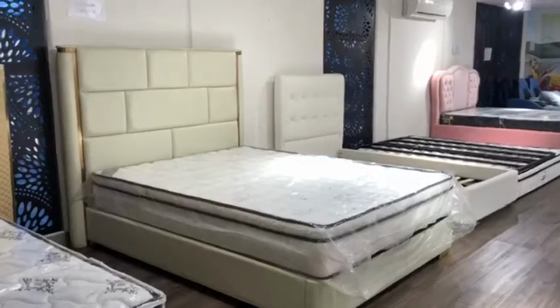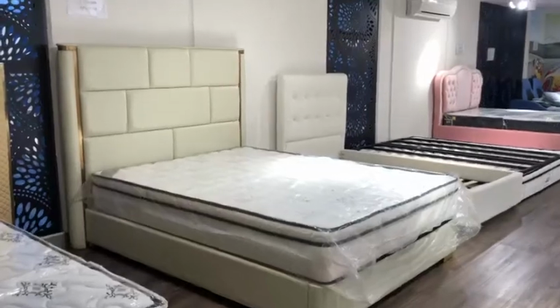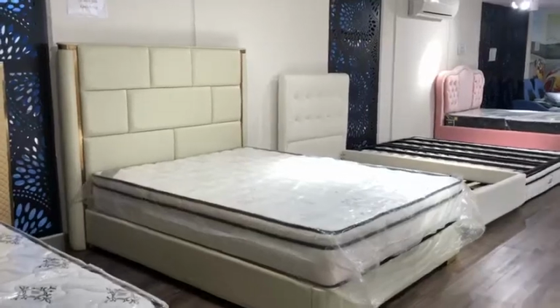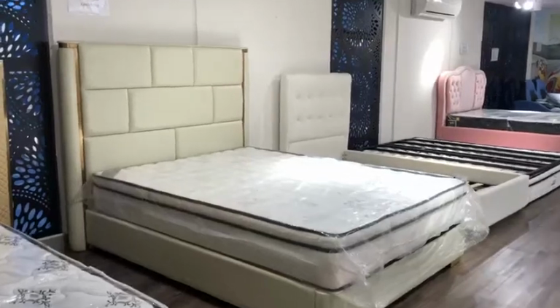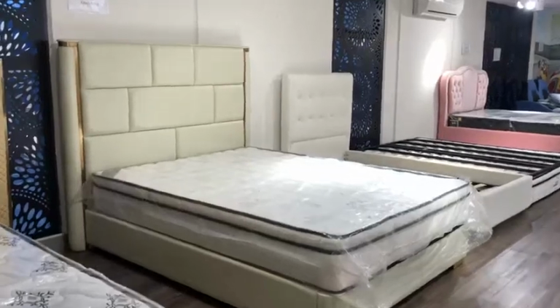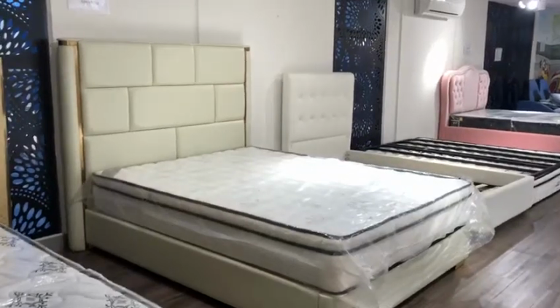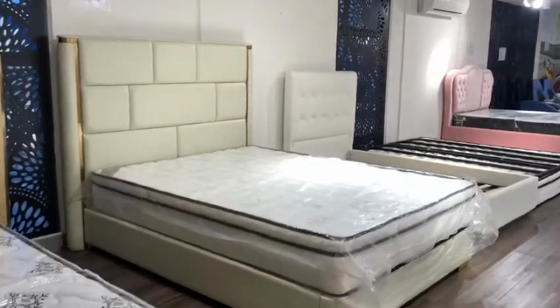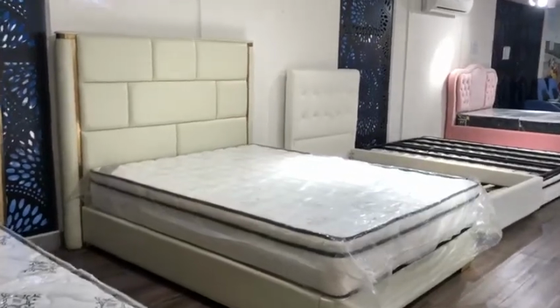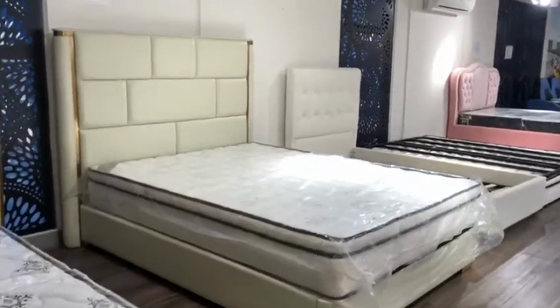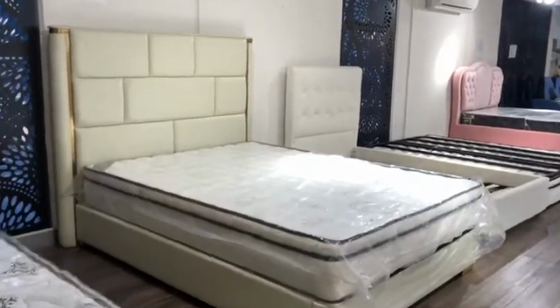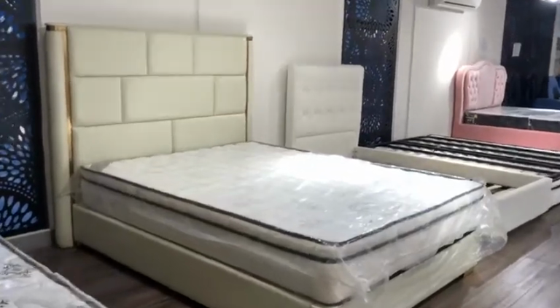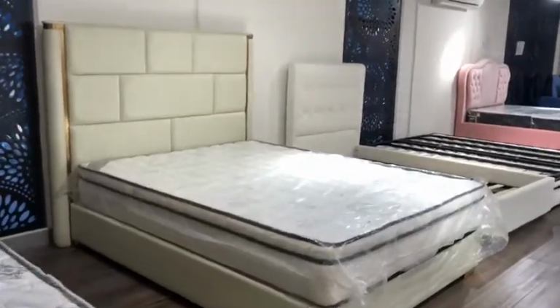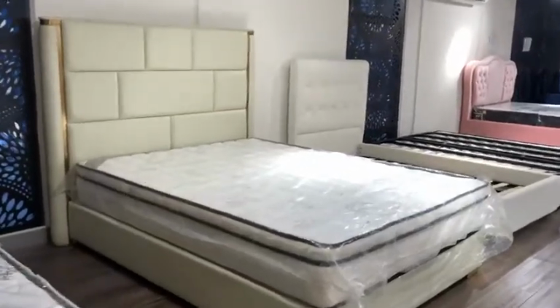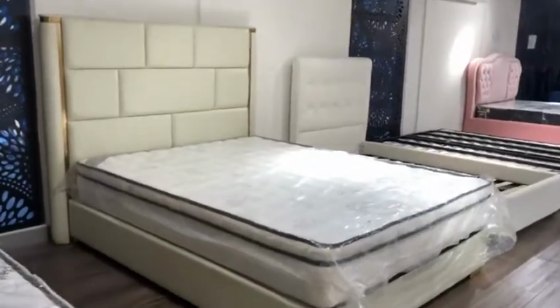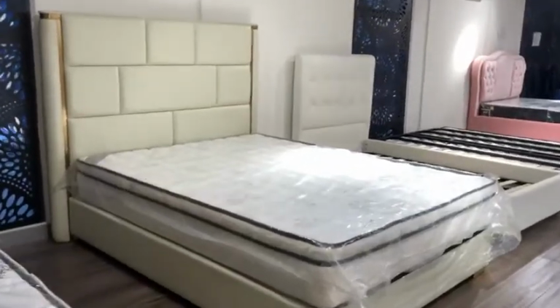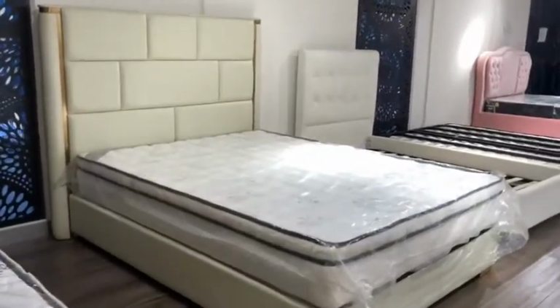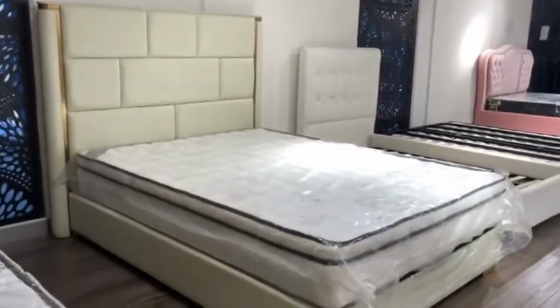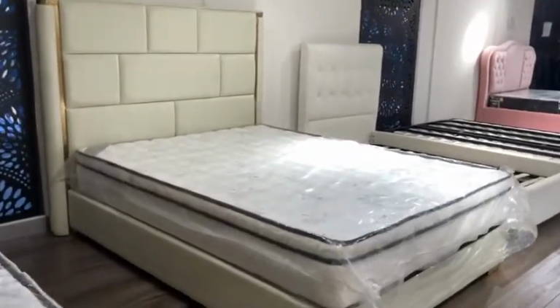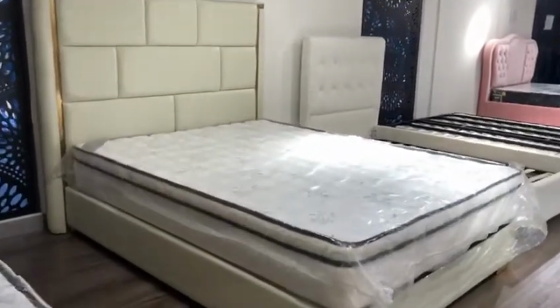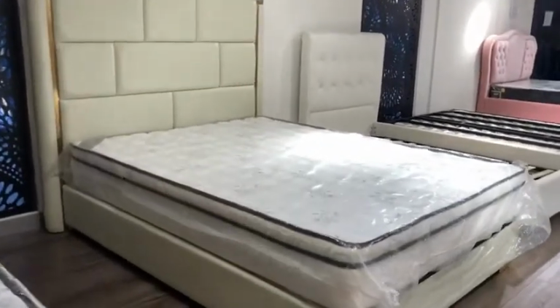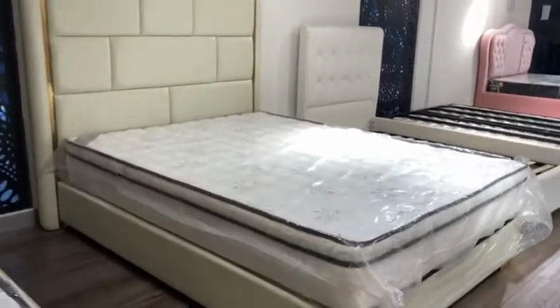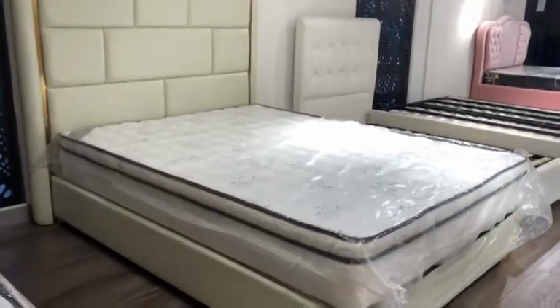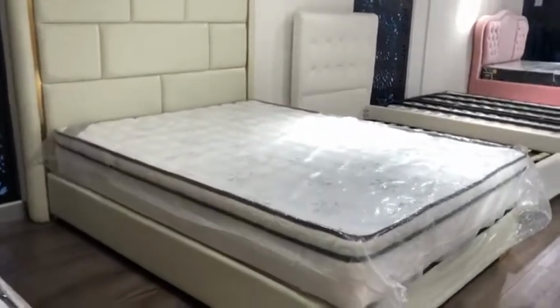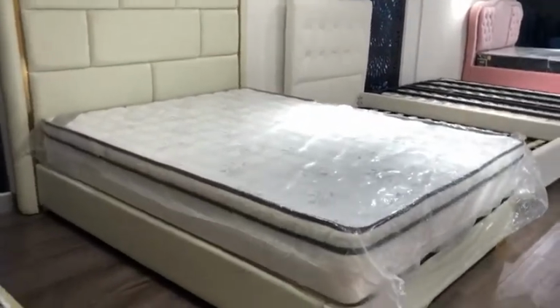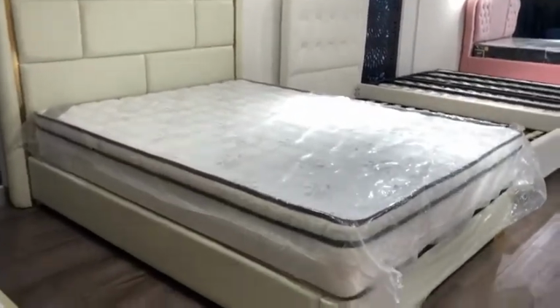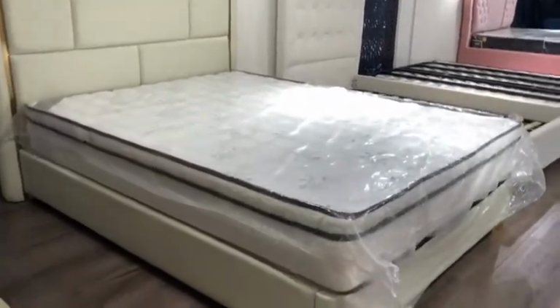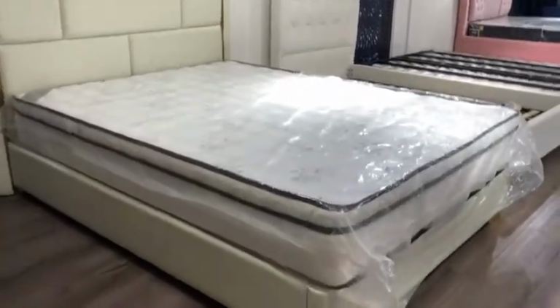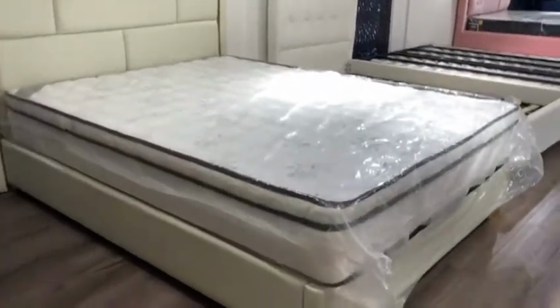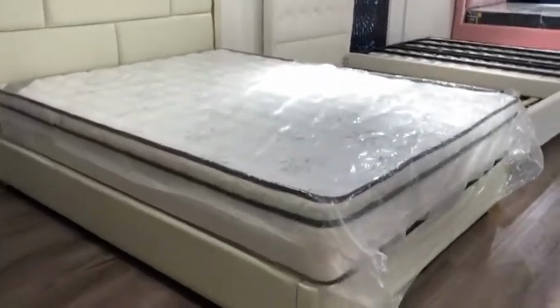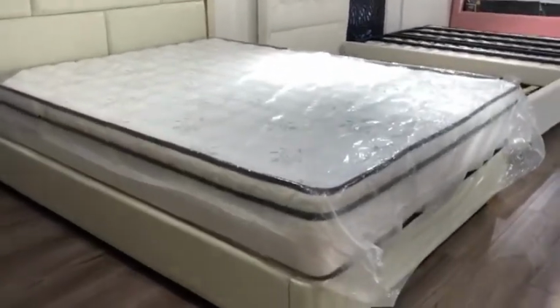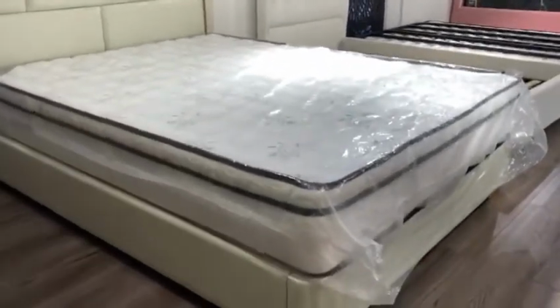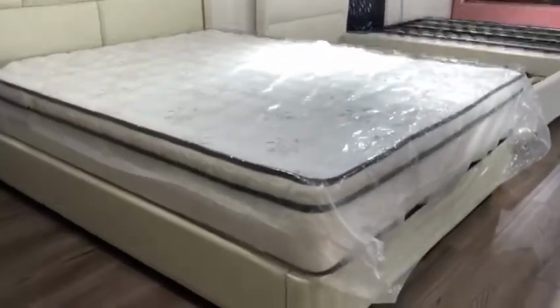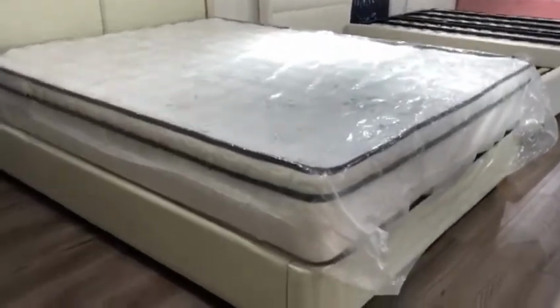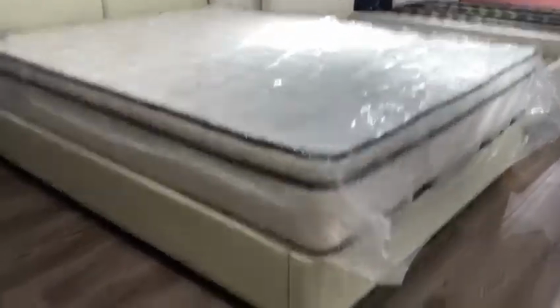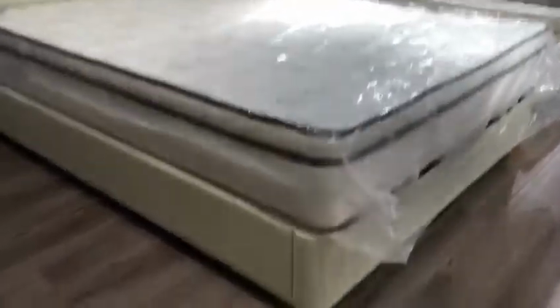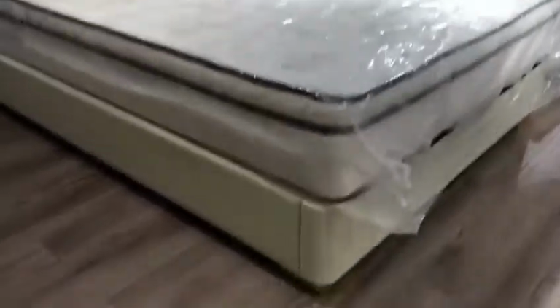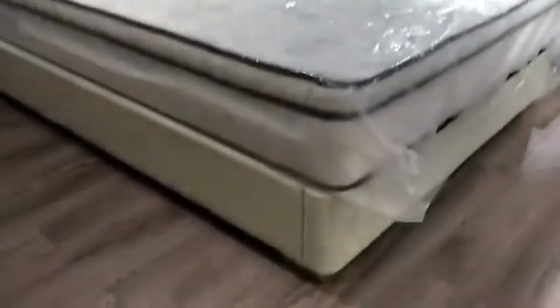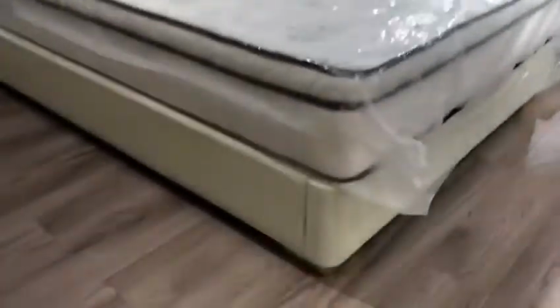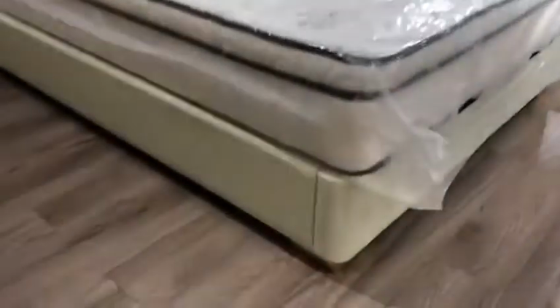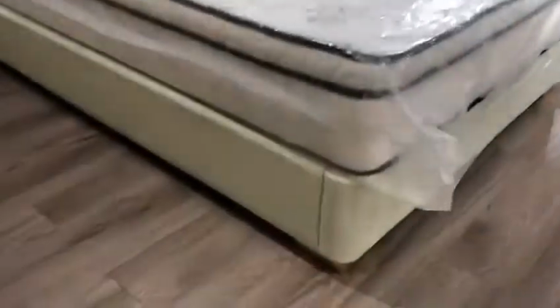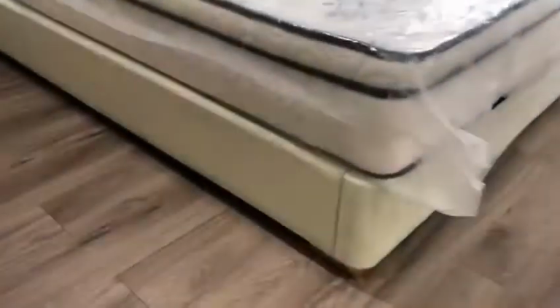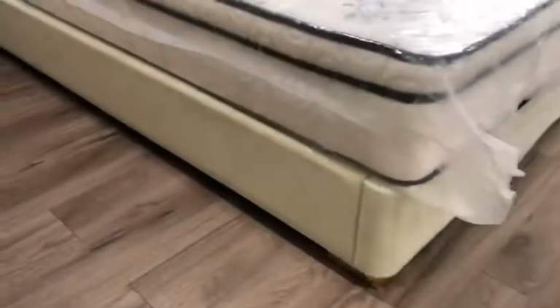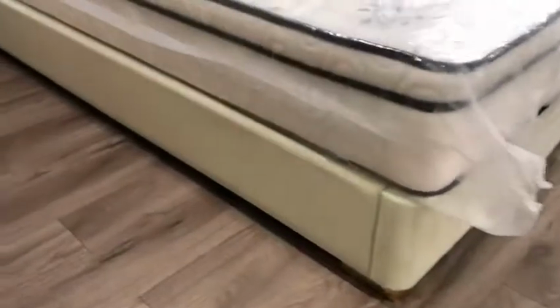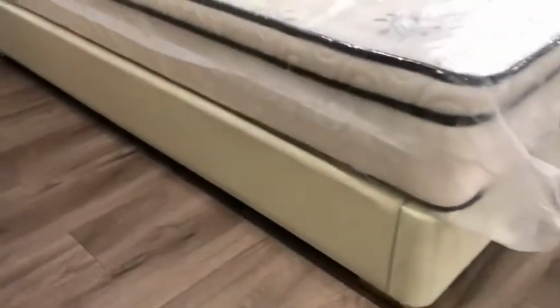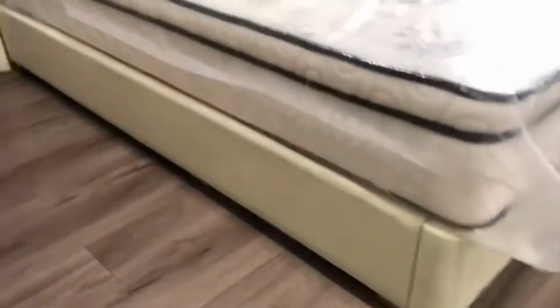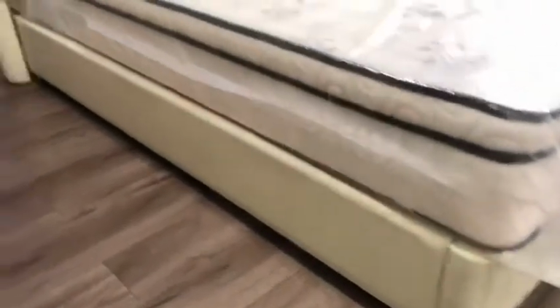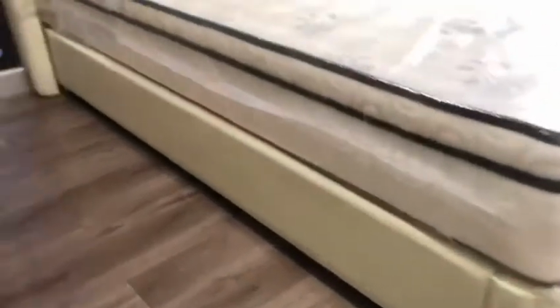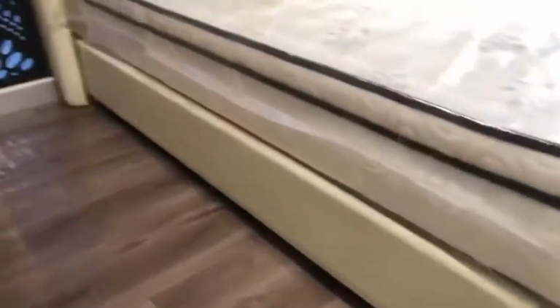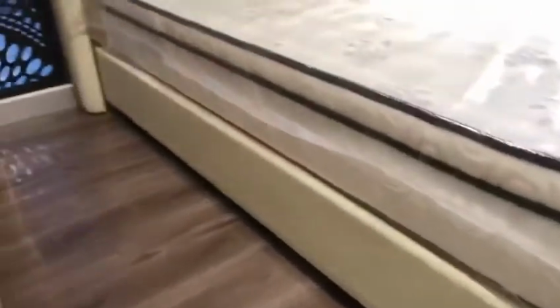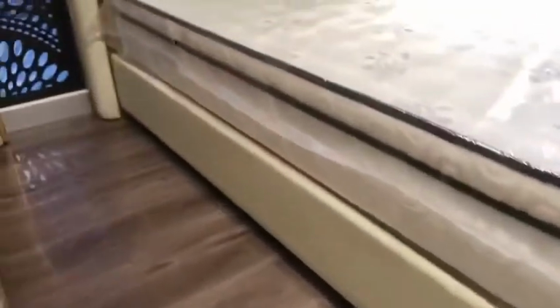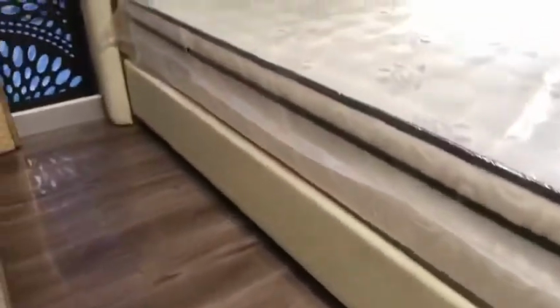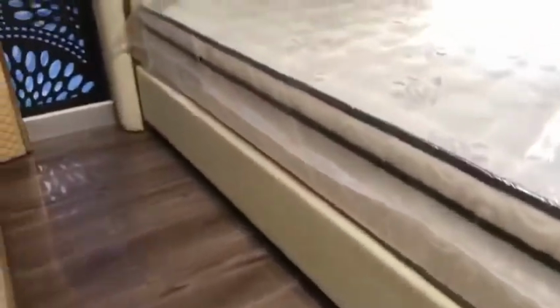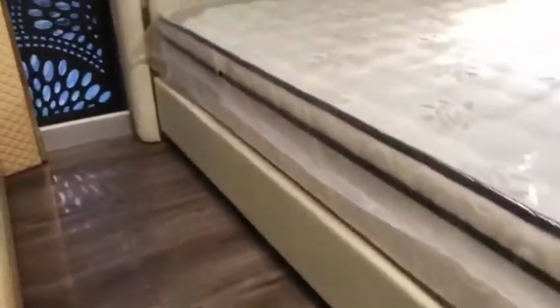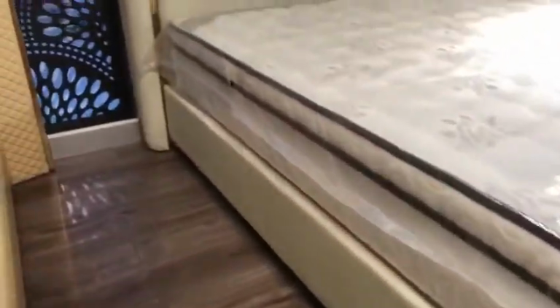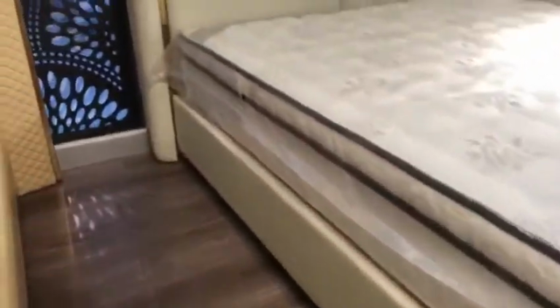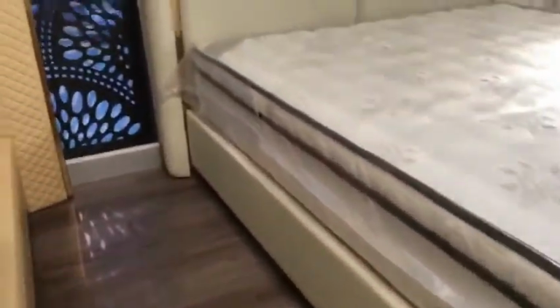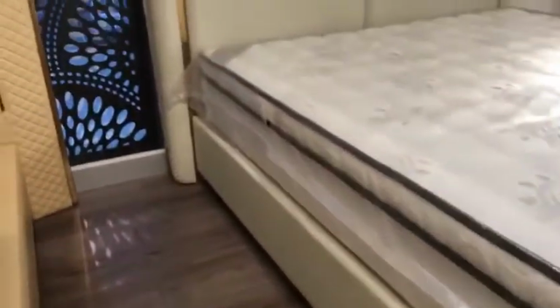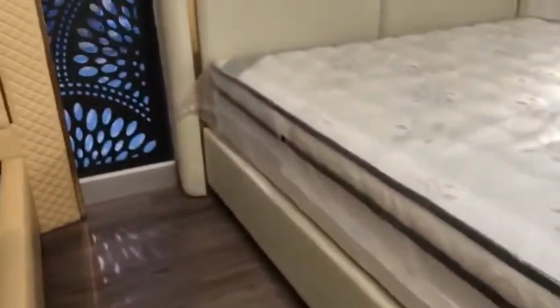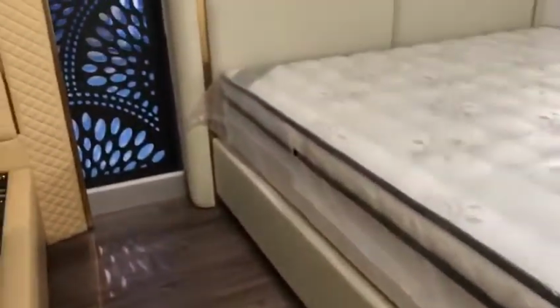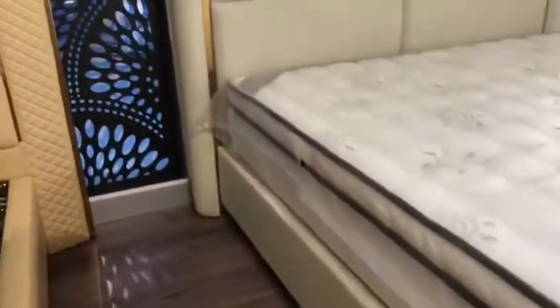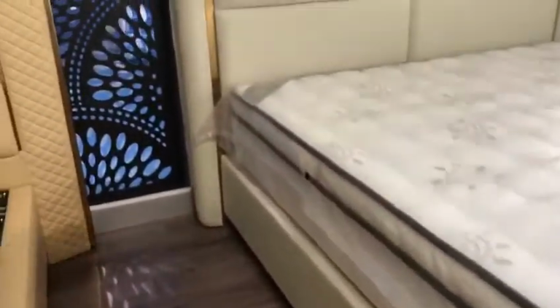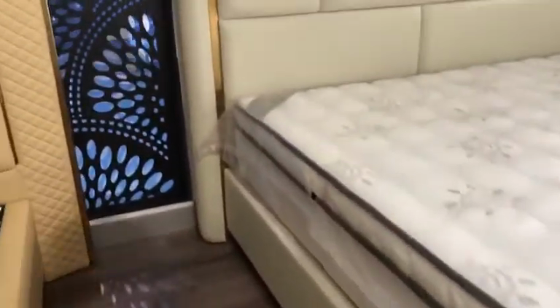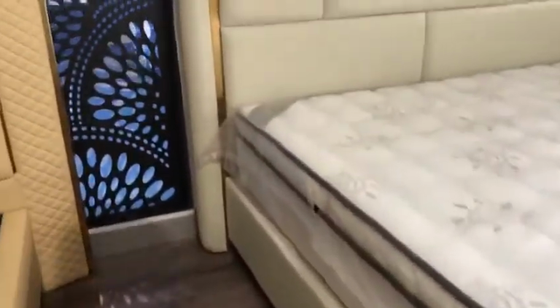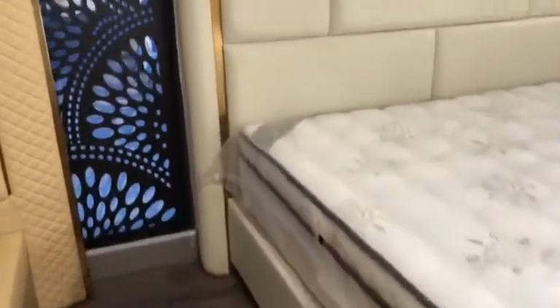Here we have the Hanjar bed, also one of our latest stocks, arrived just in the last few months.